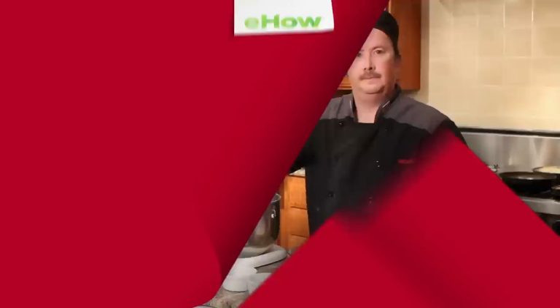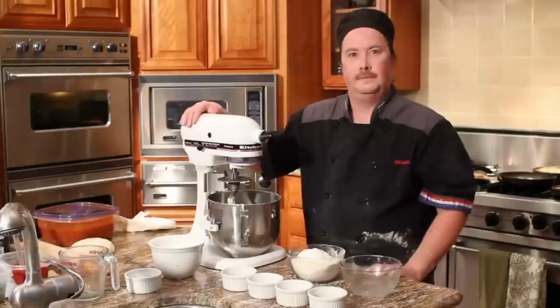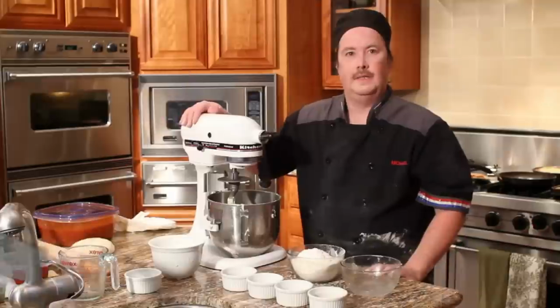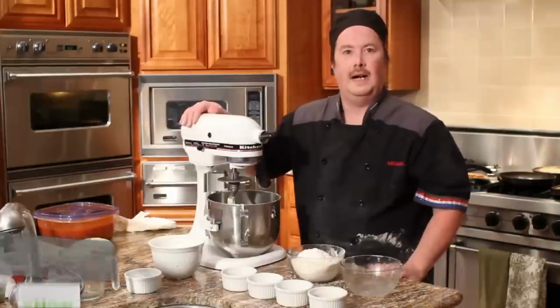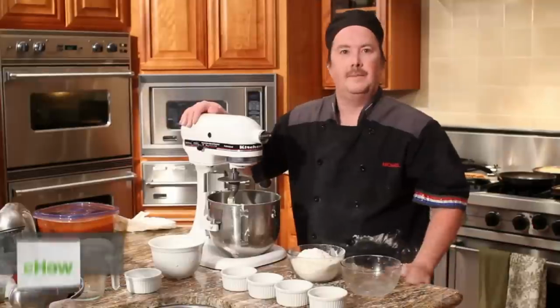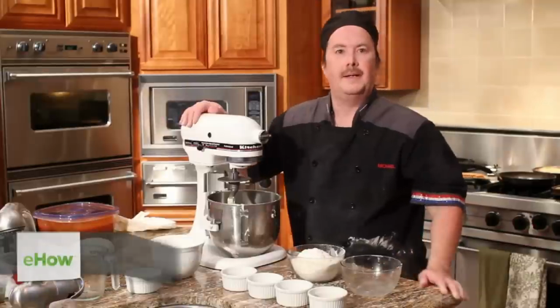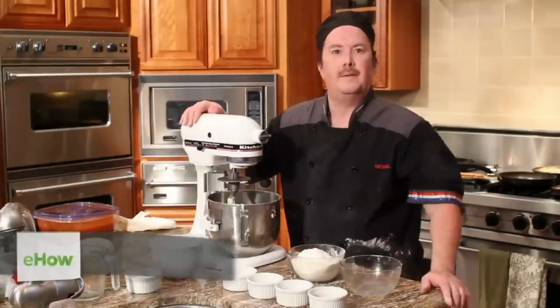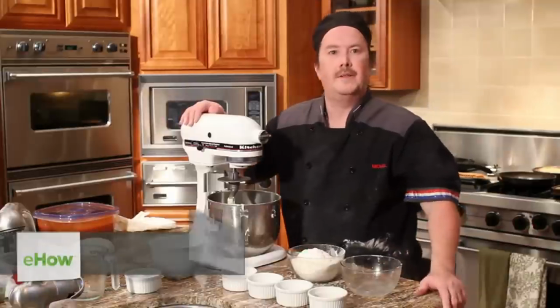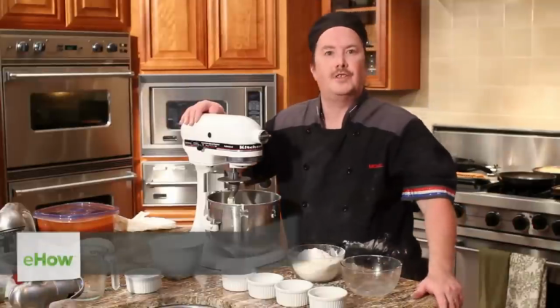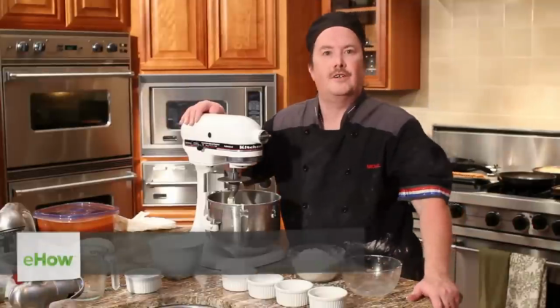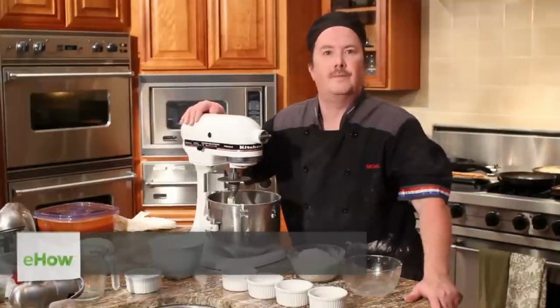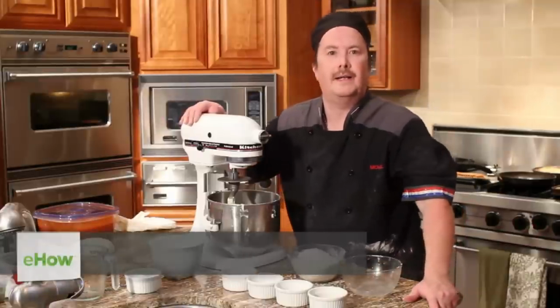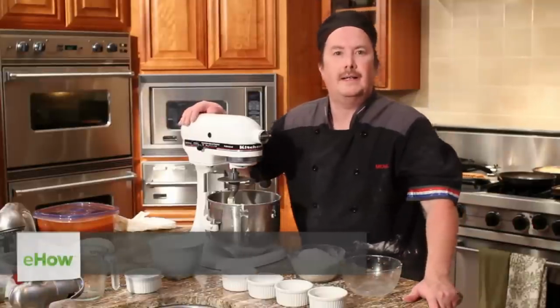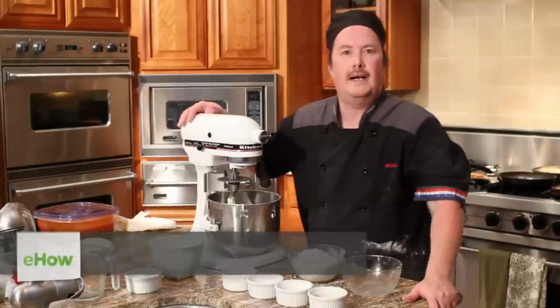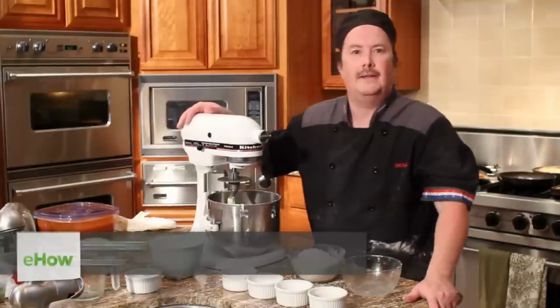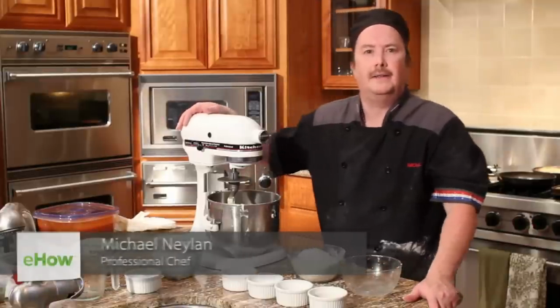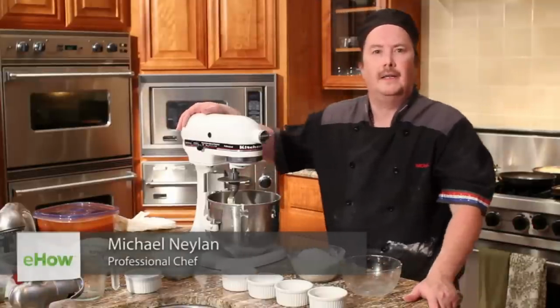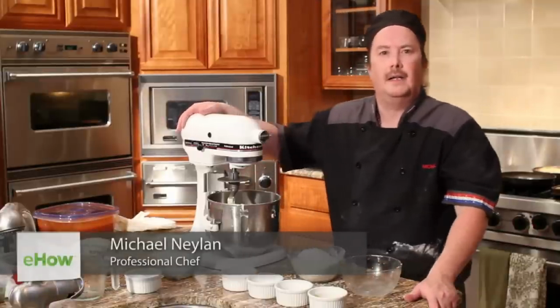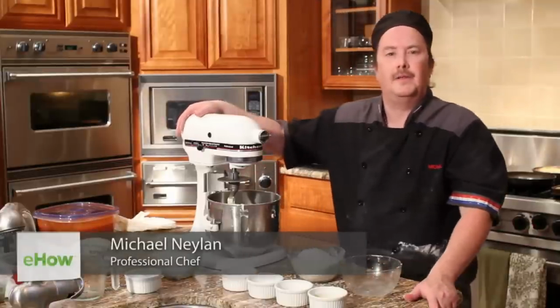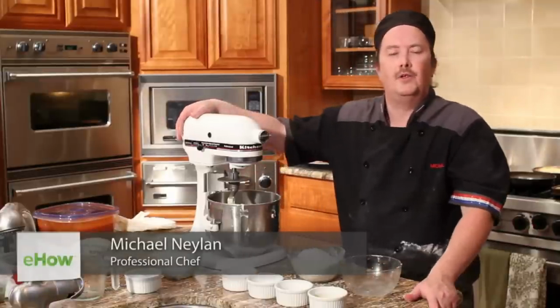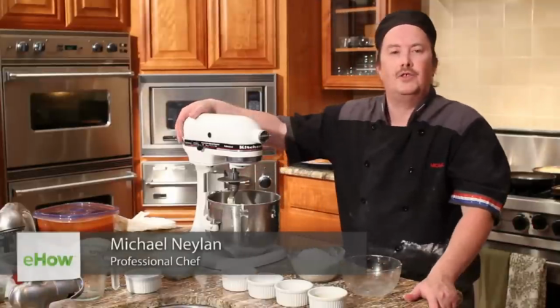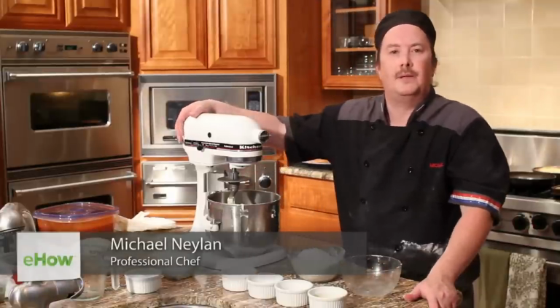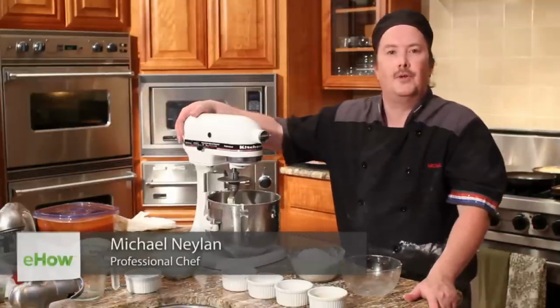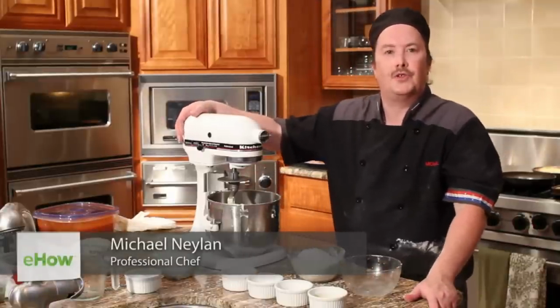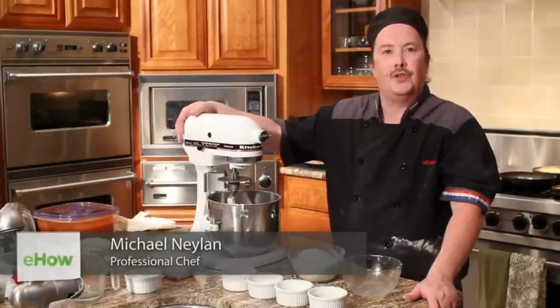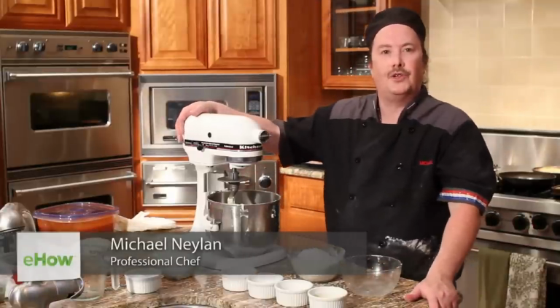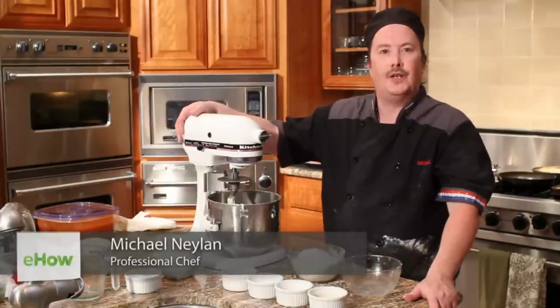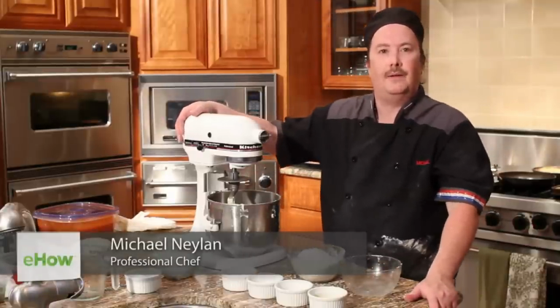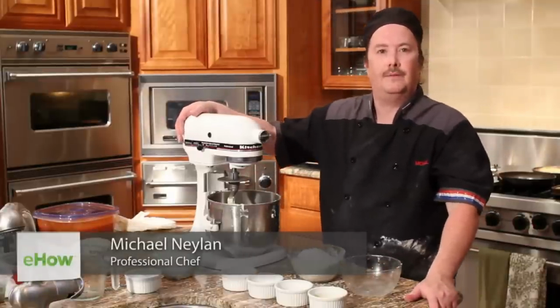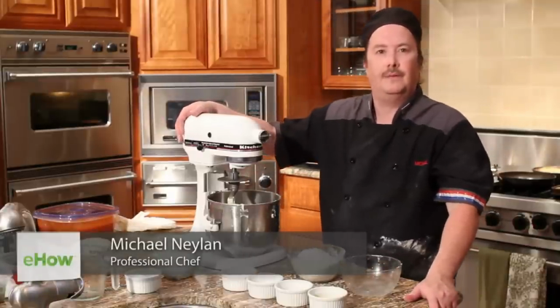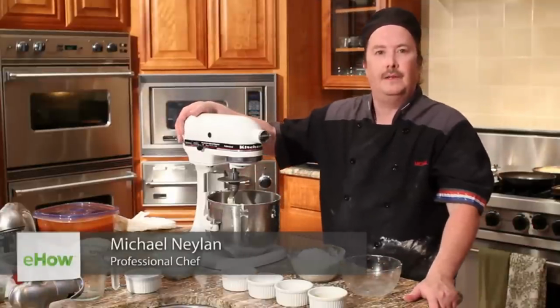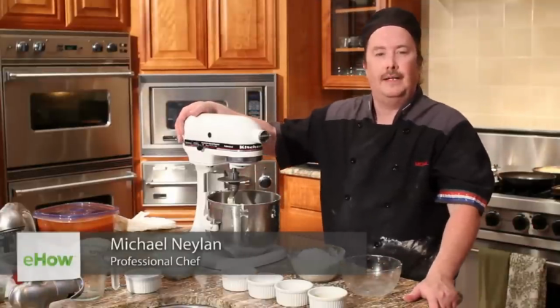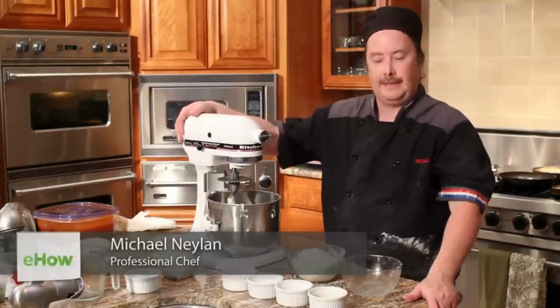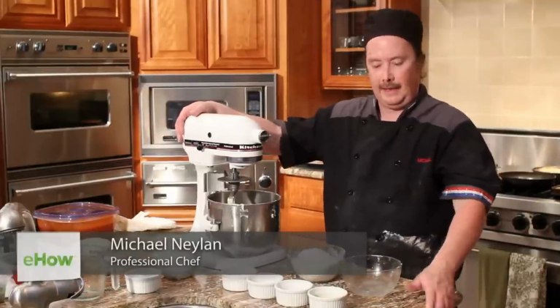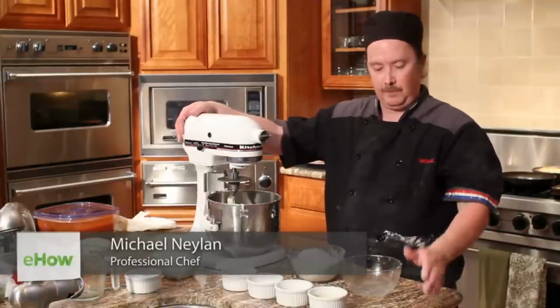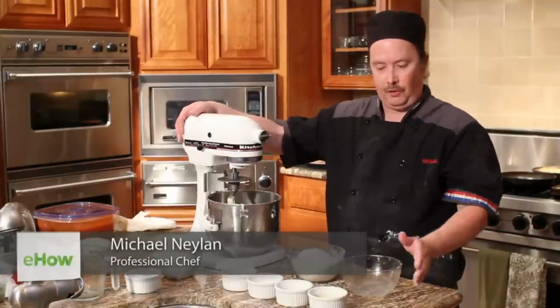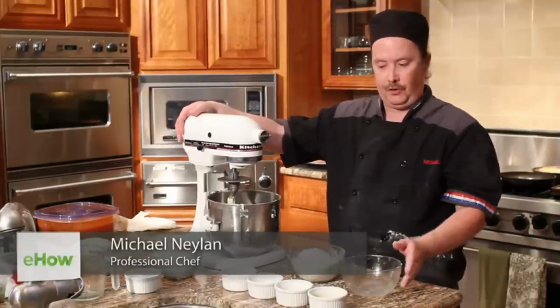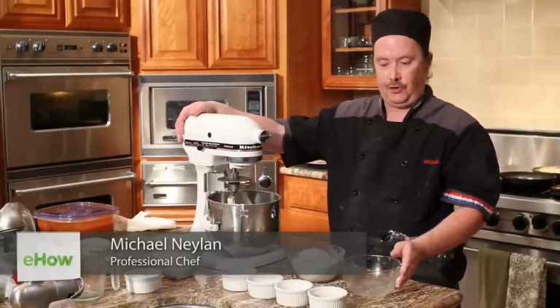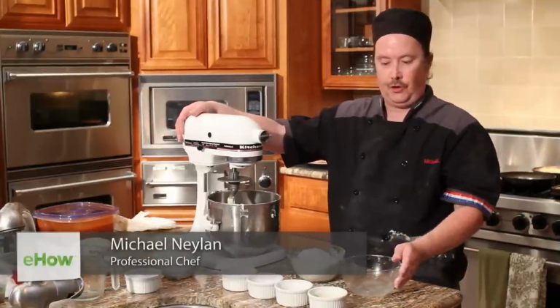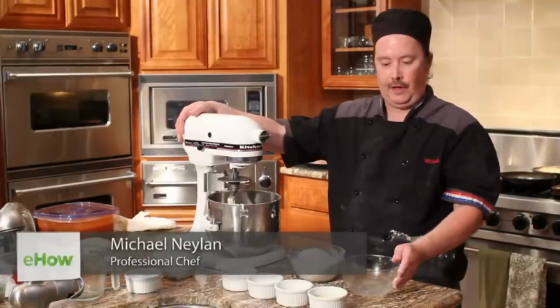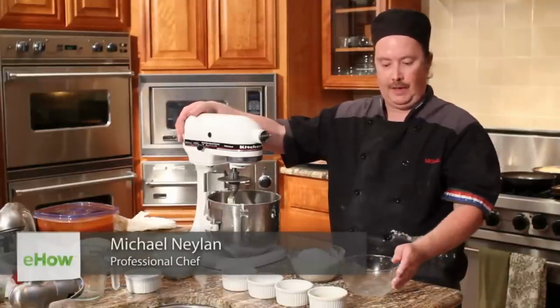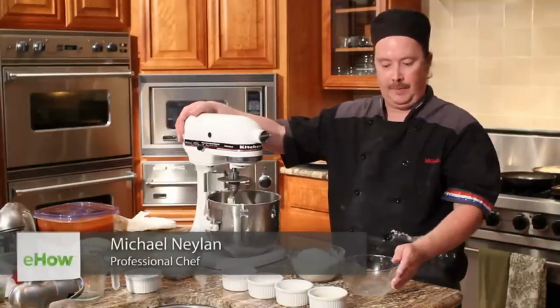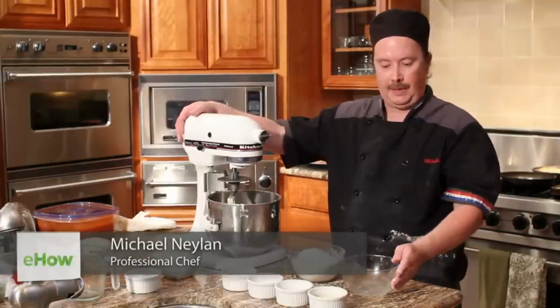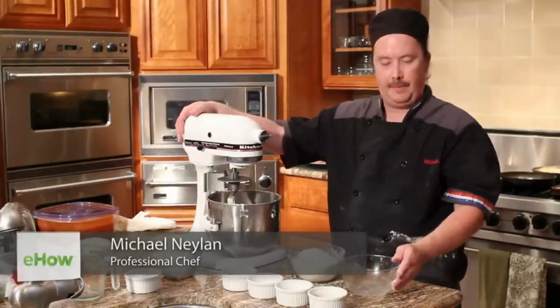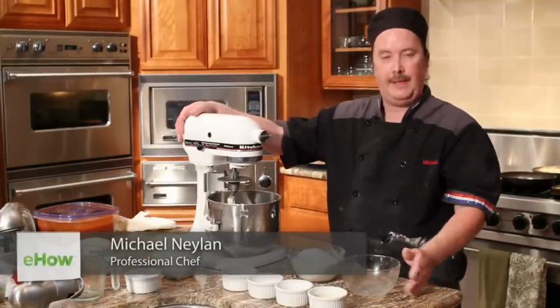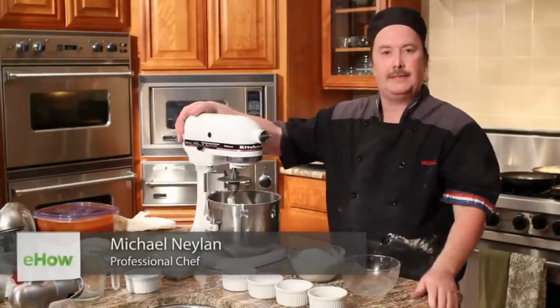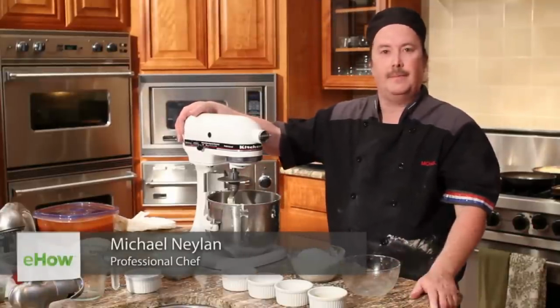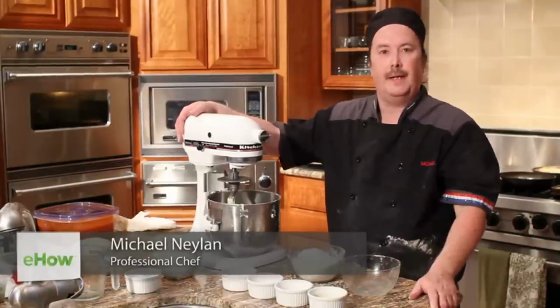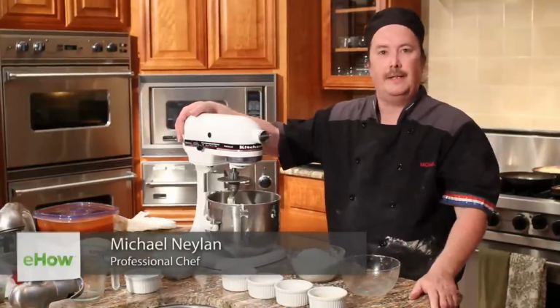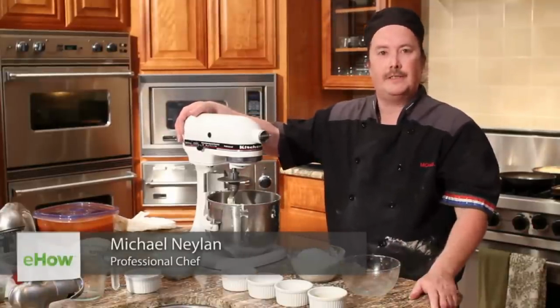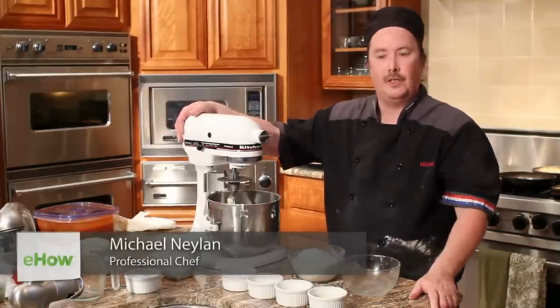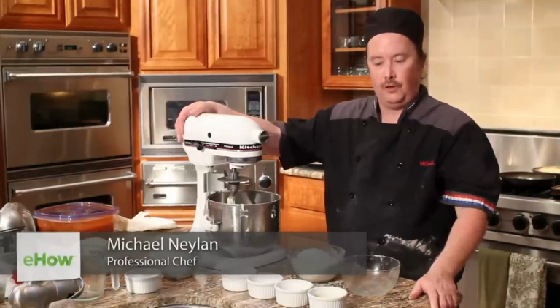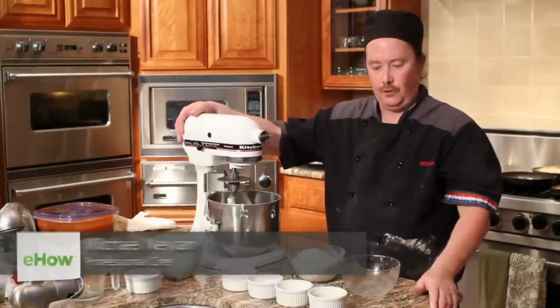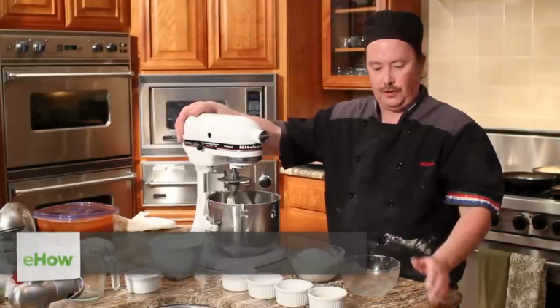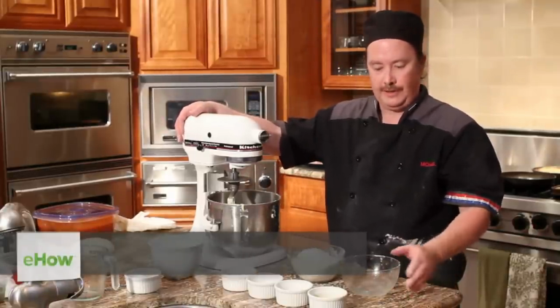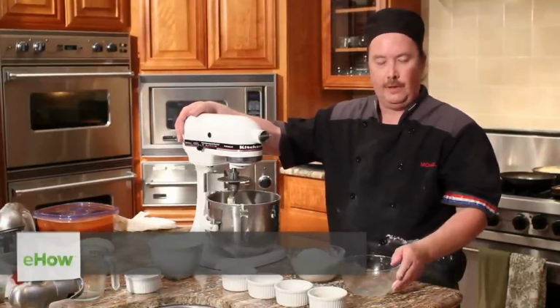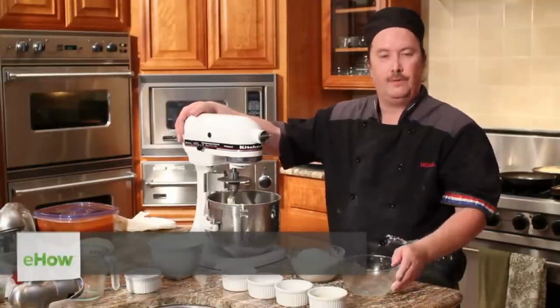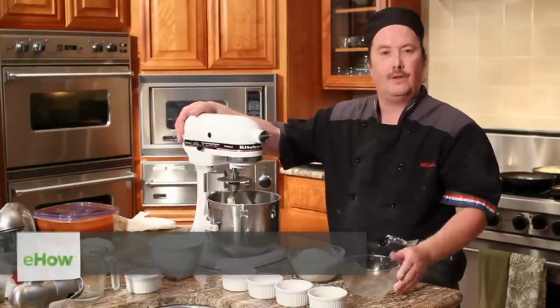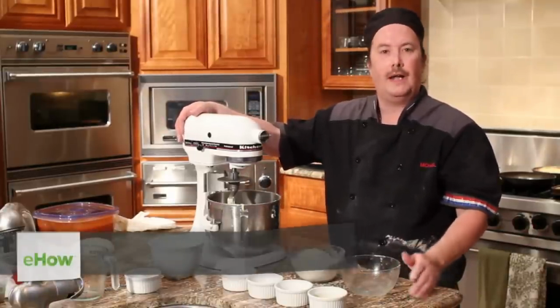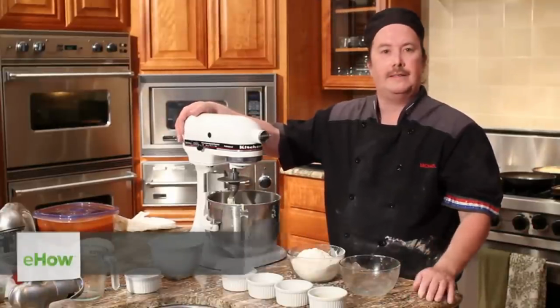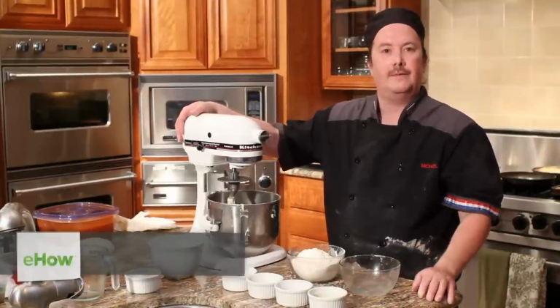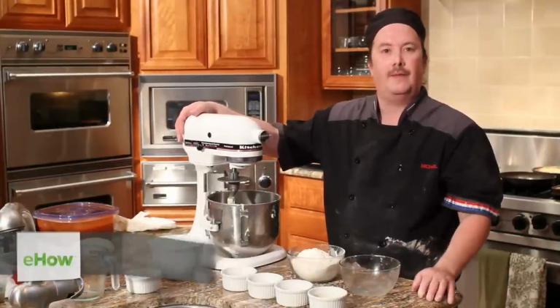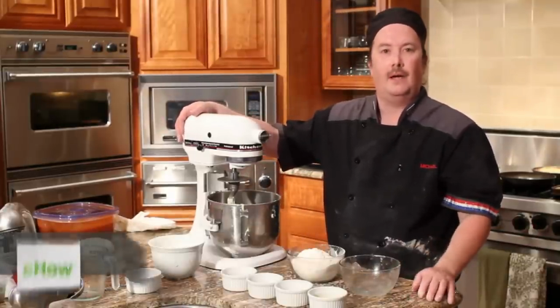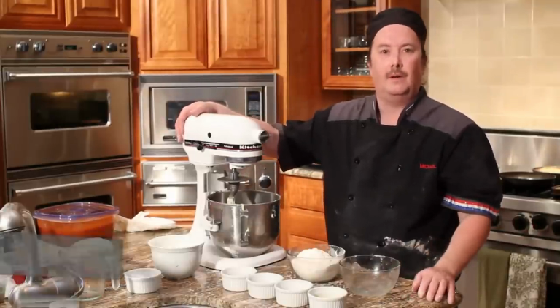Hi, my name is Chef Mike Nyland. I'm a Tucson personal chef, and today I'm going to show you how to make a pizza base using self-rising flour.